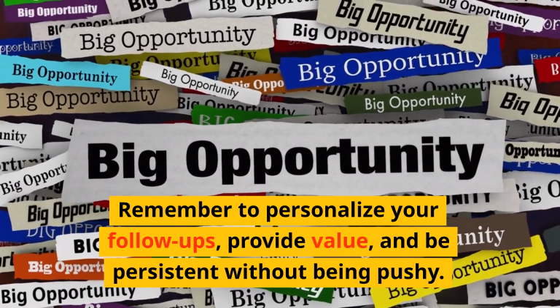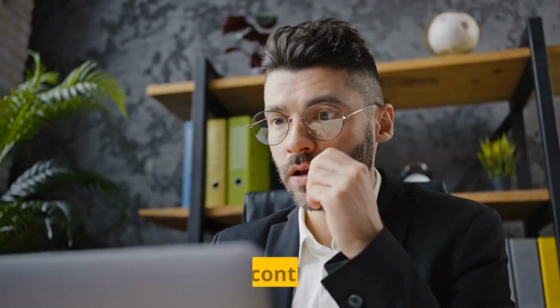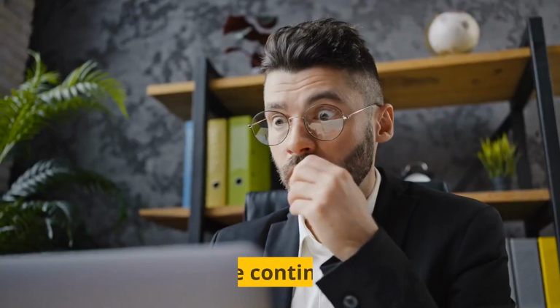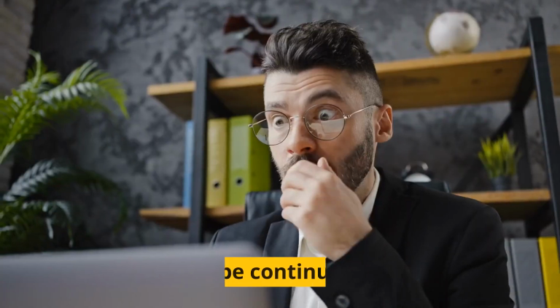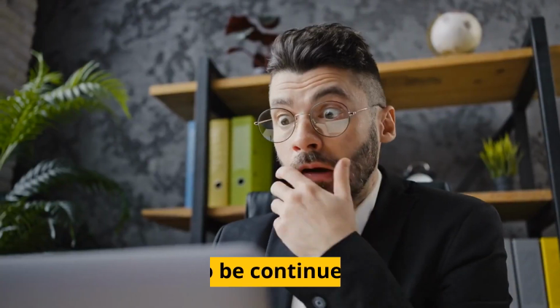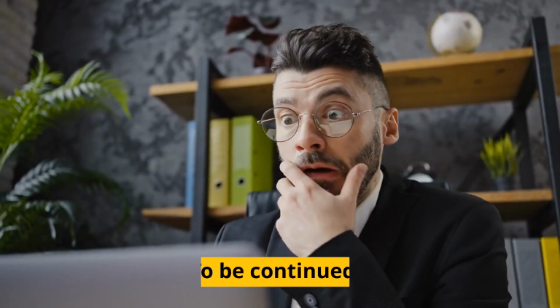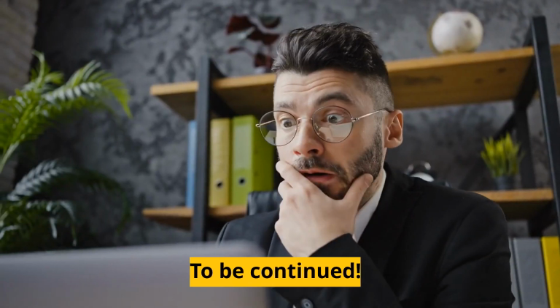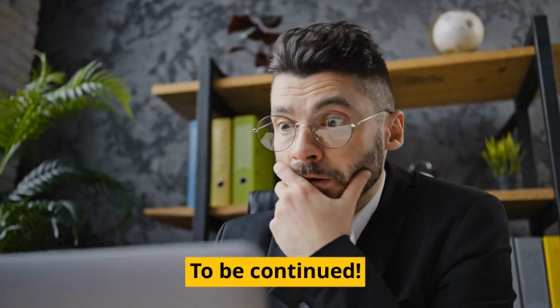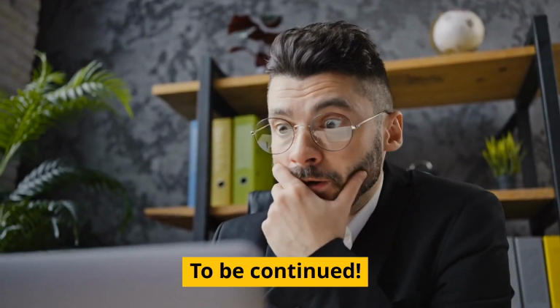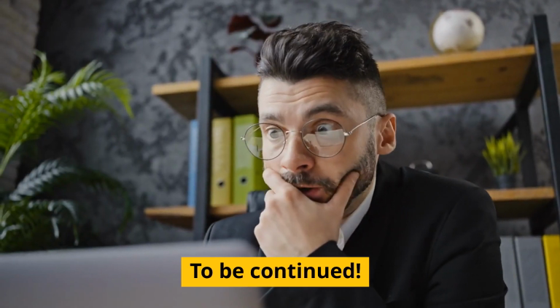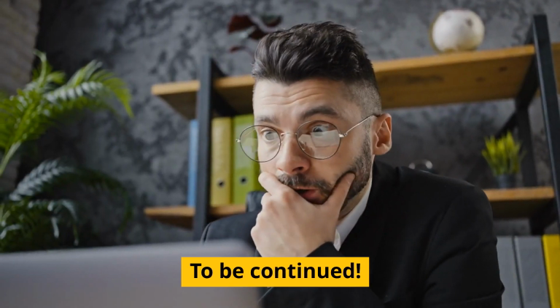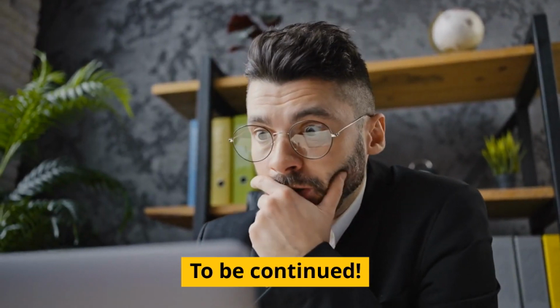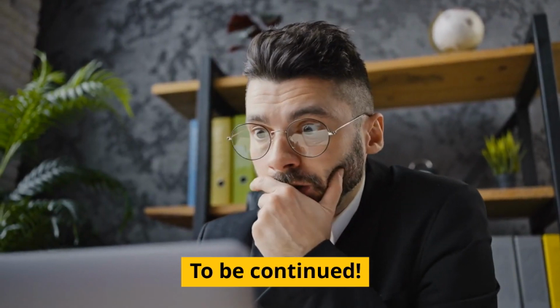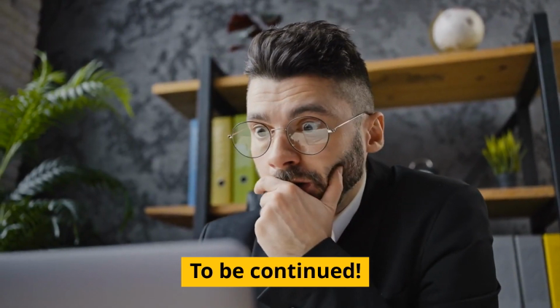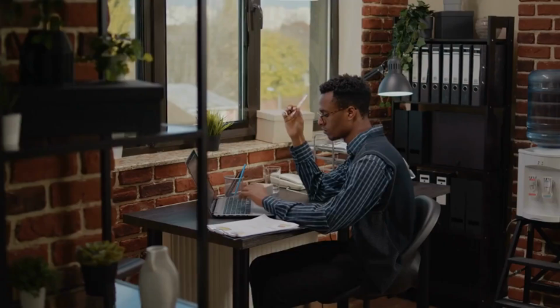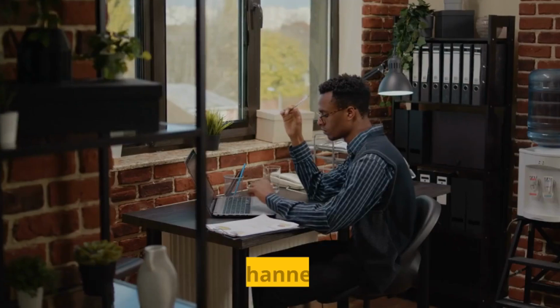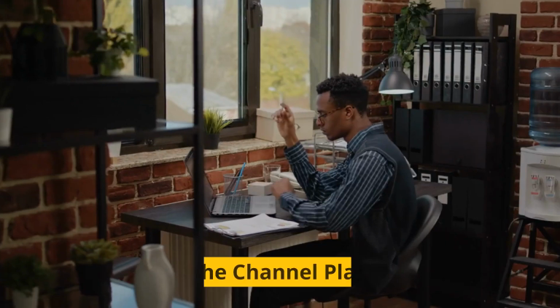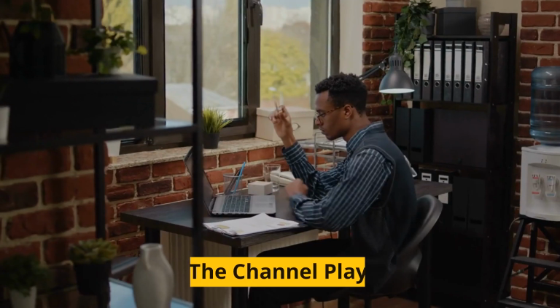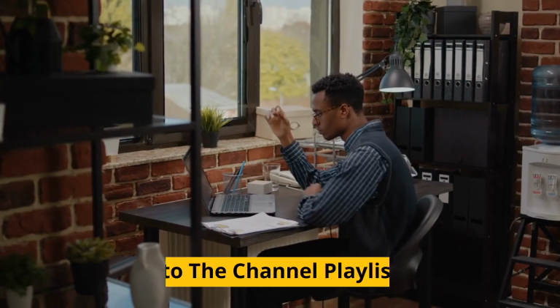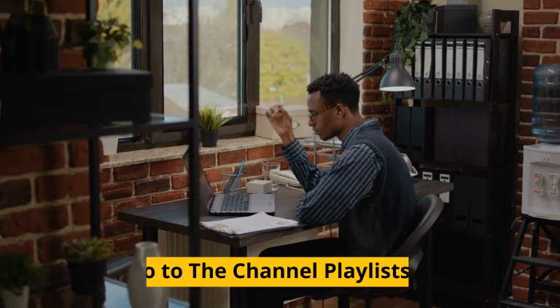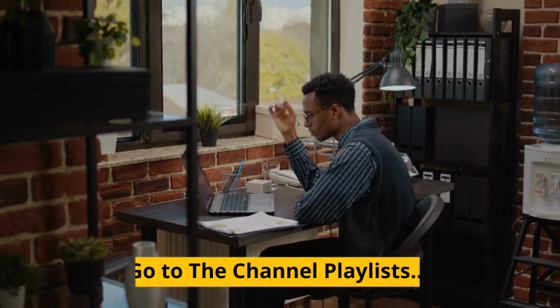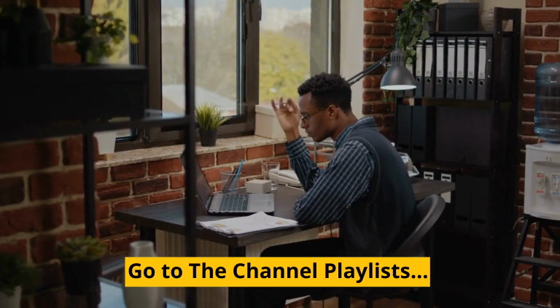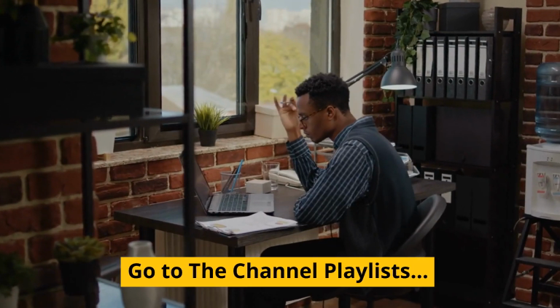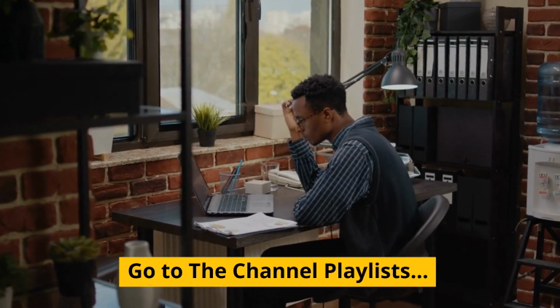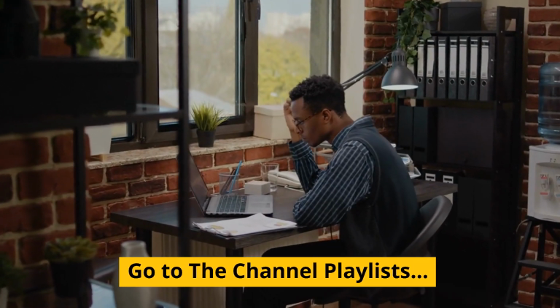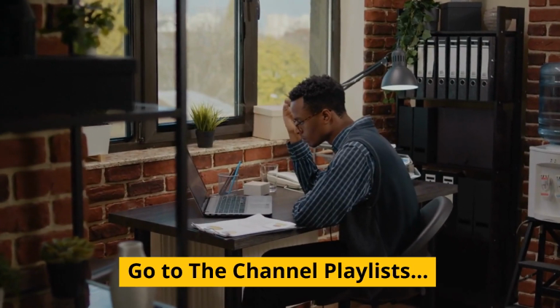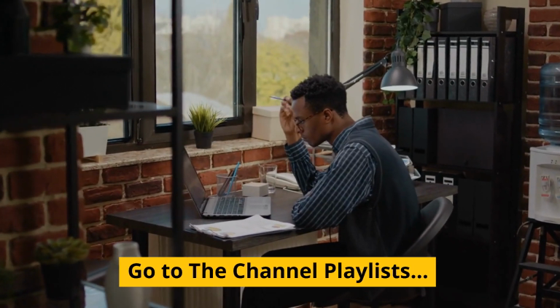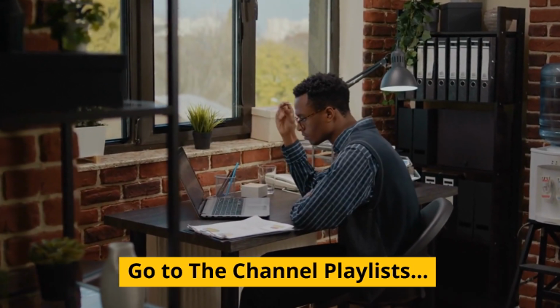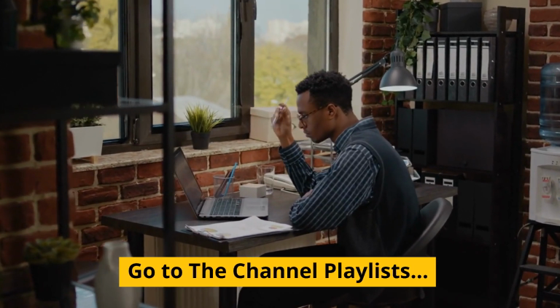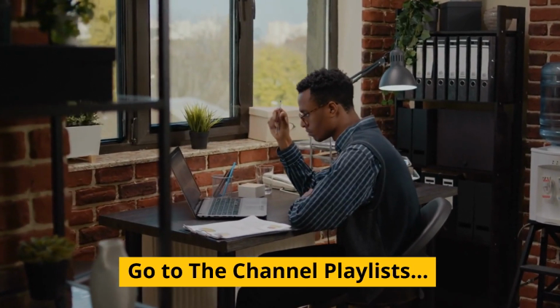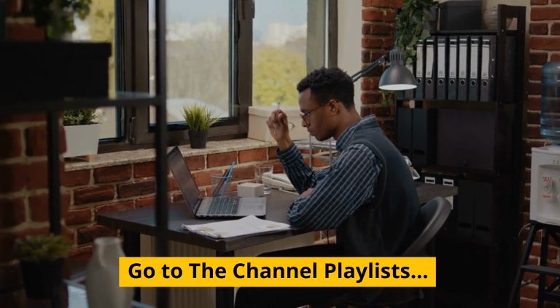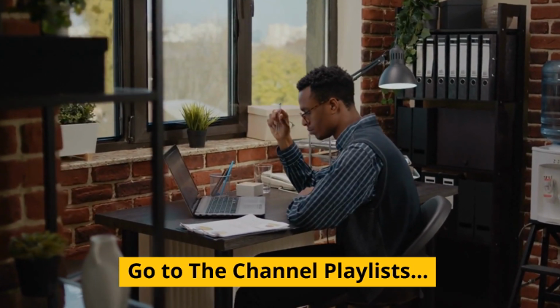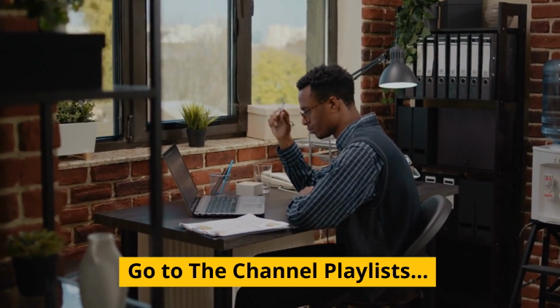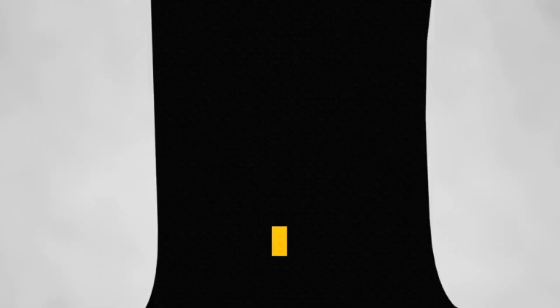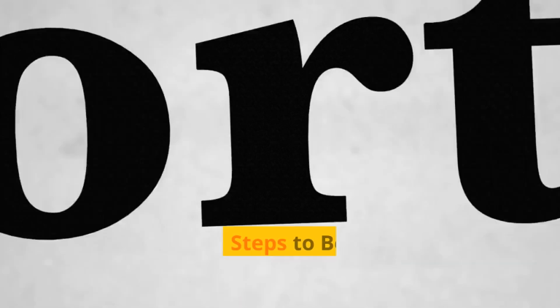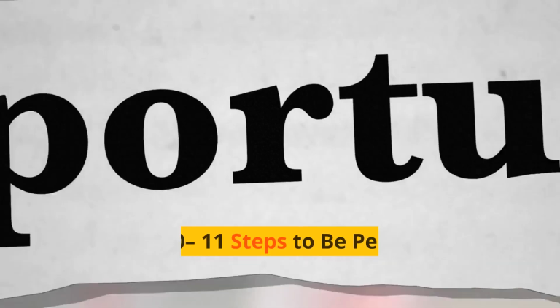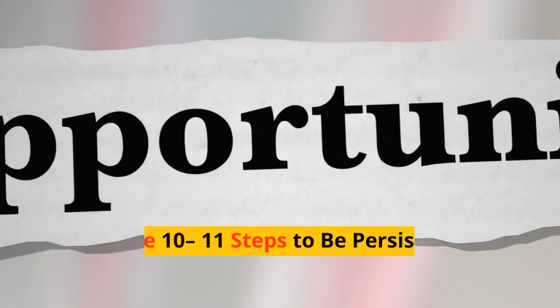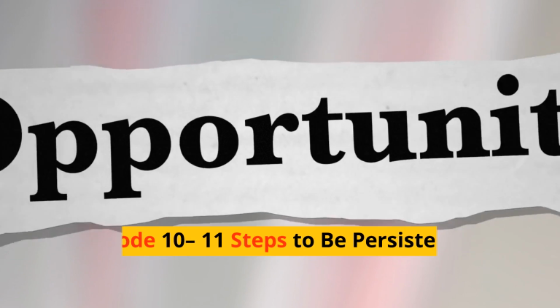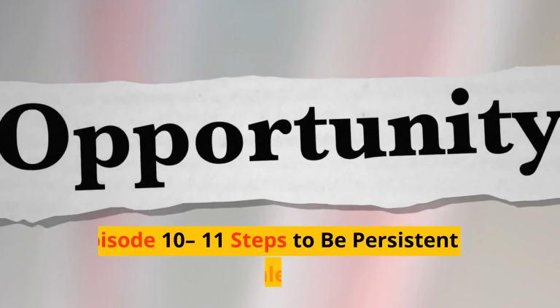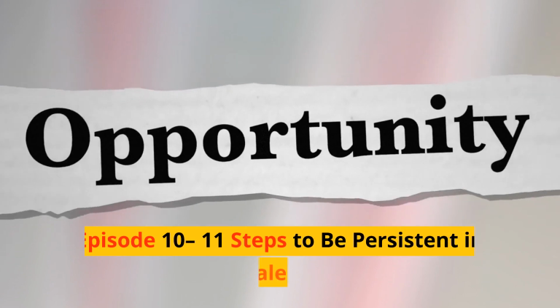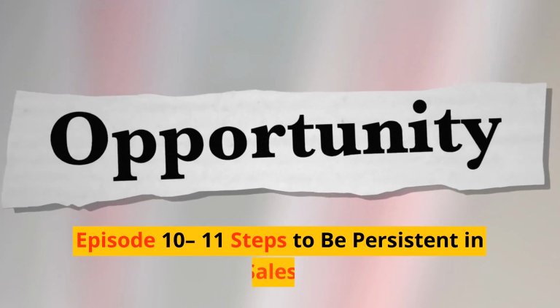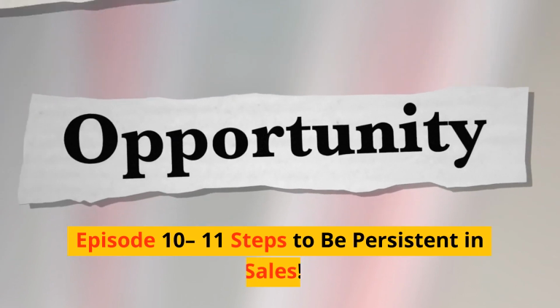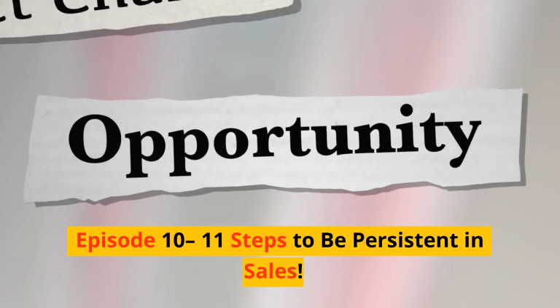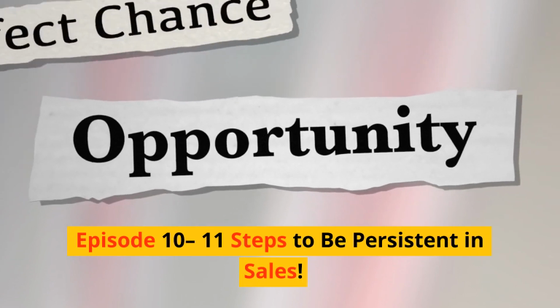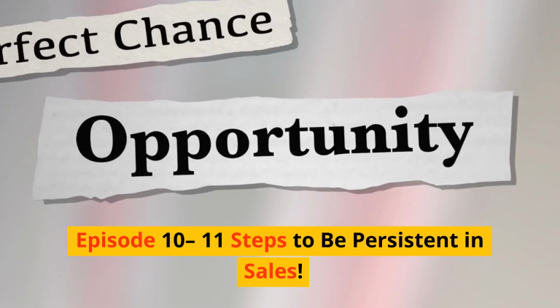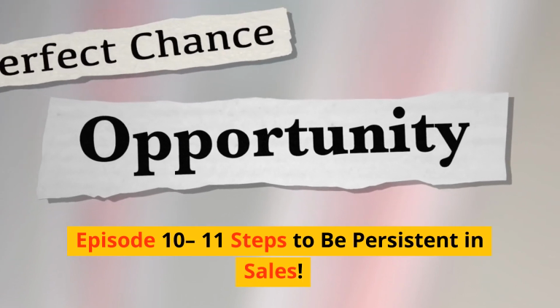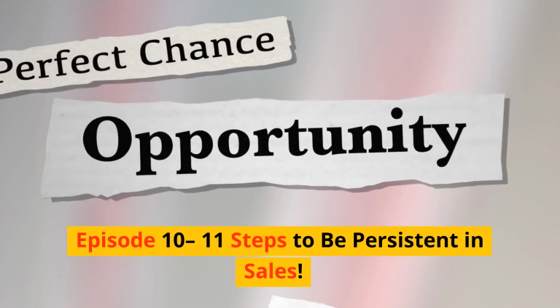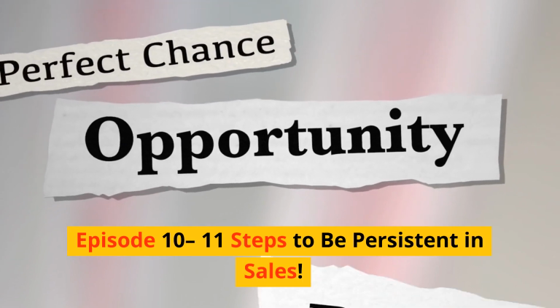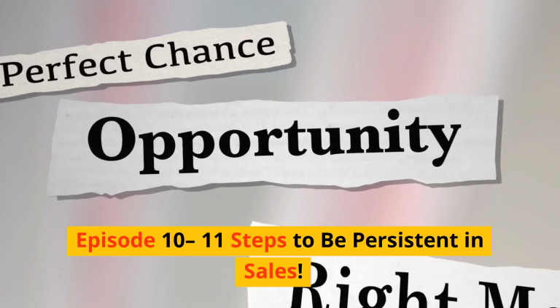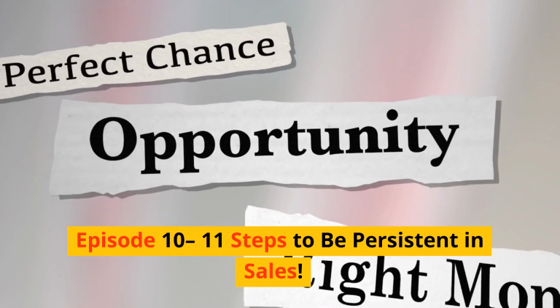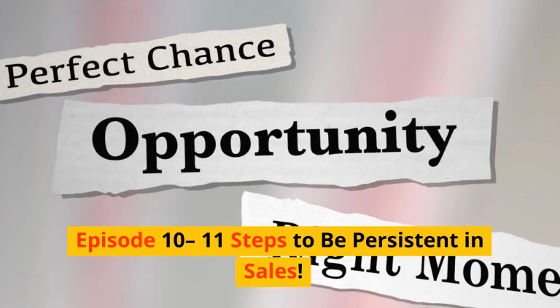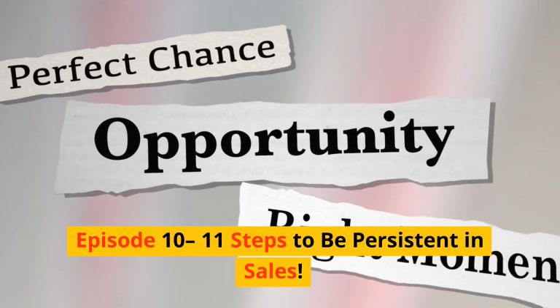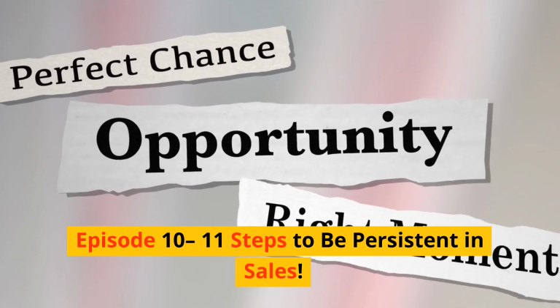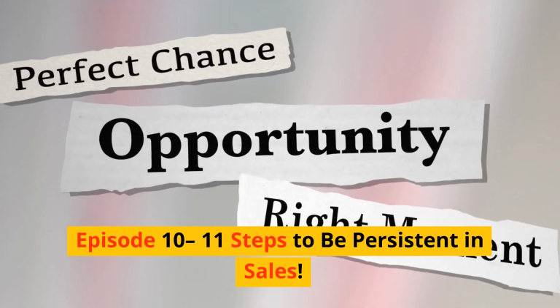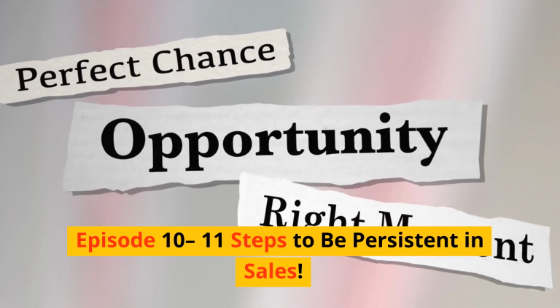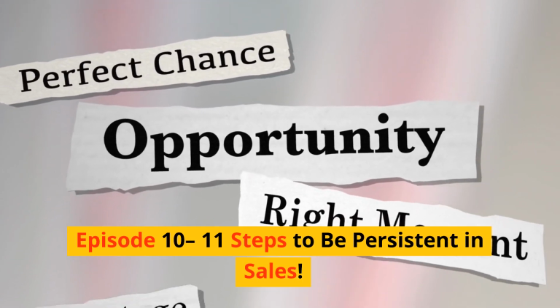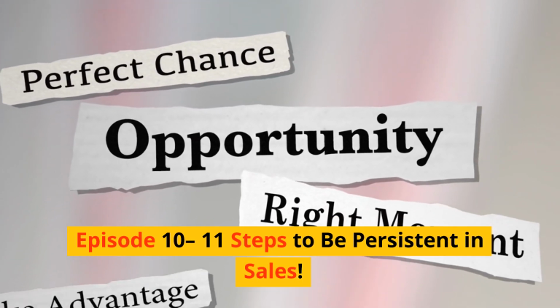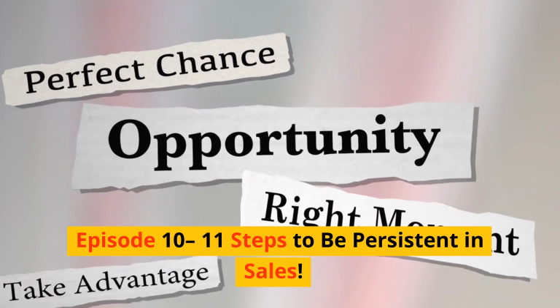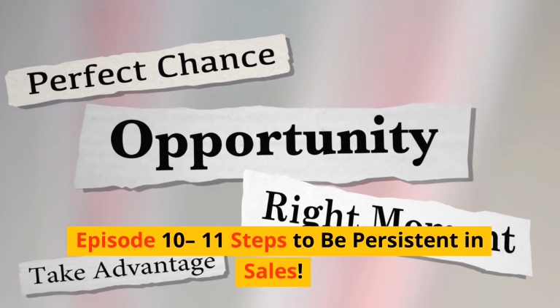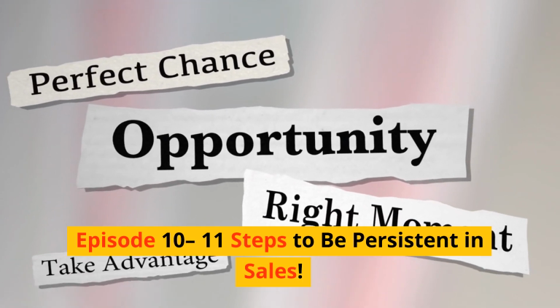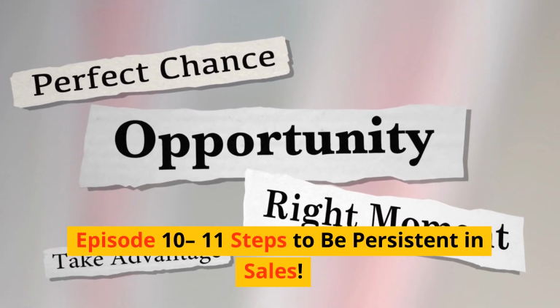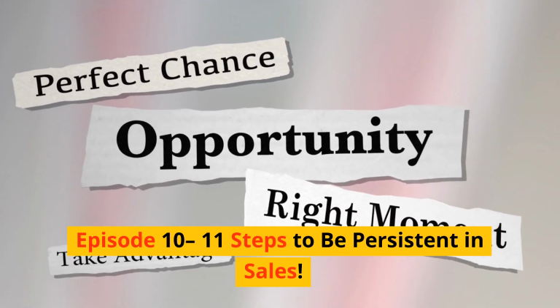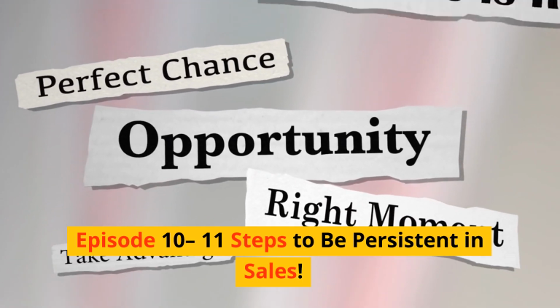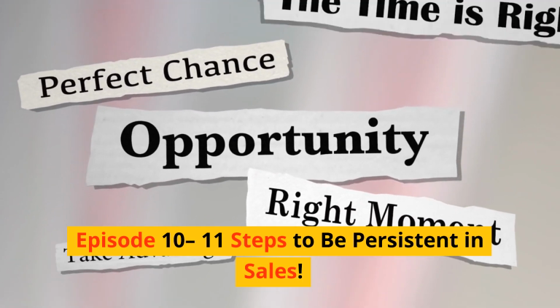To be continued. Go to the channel playlists. Episode 10: 11 Steps to Be Persistent in Sales.